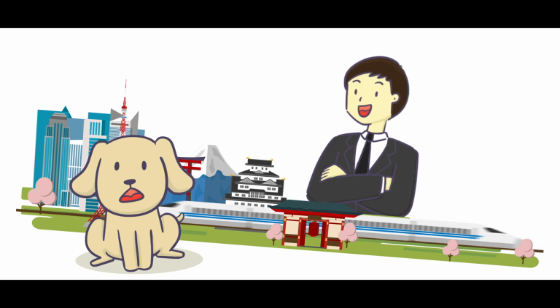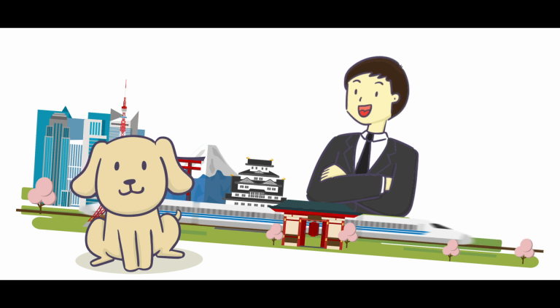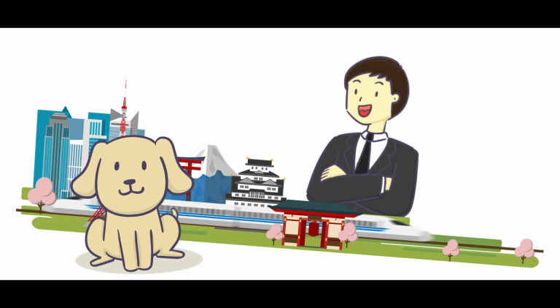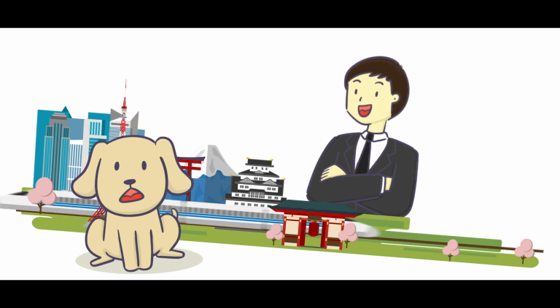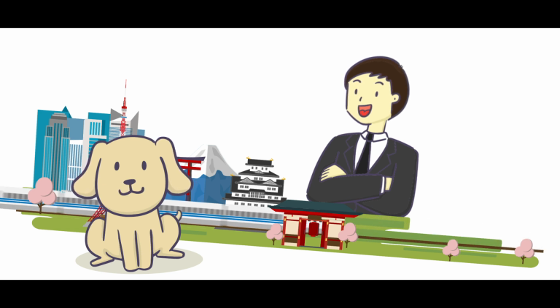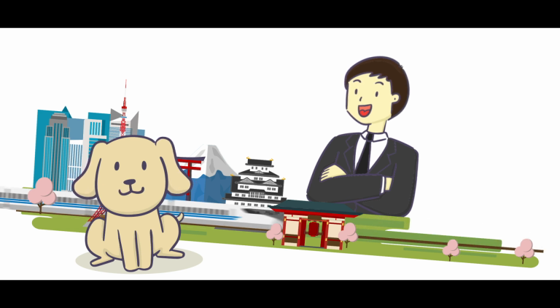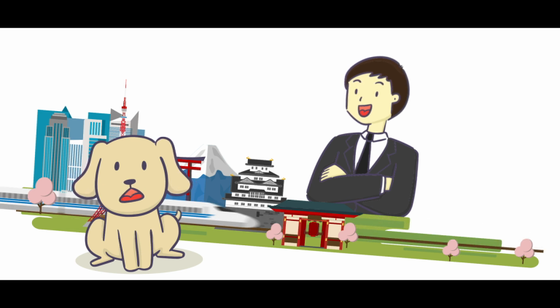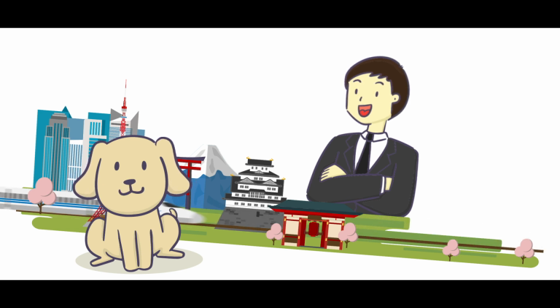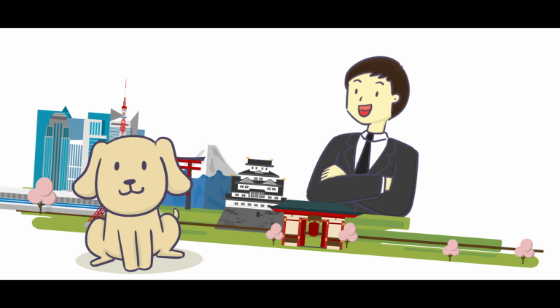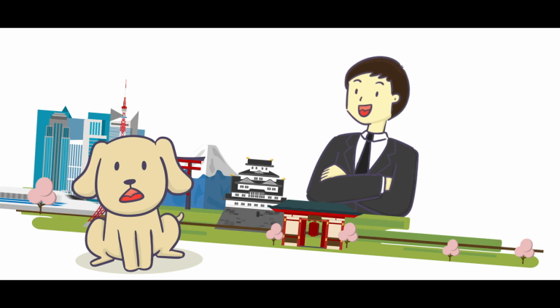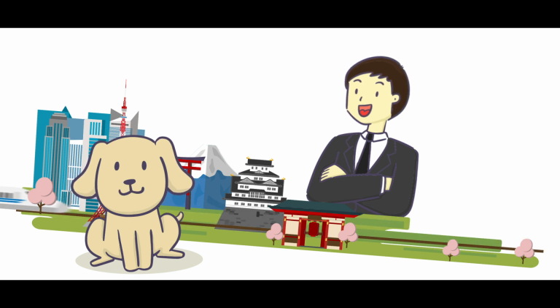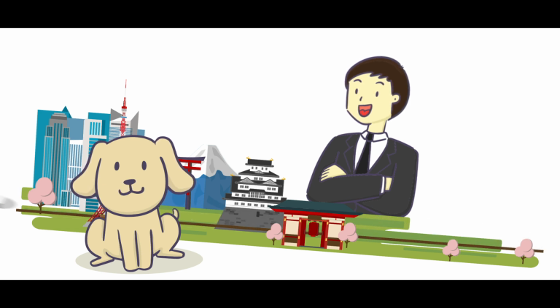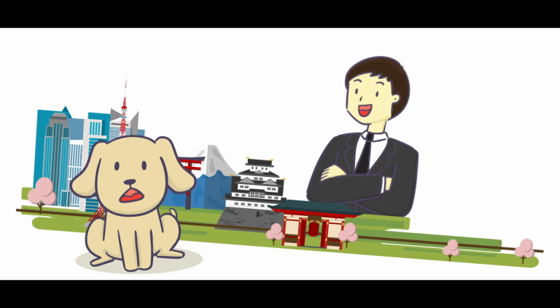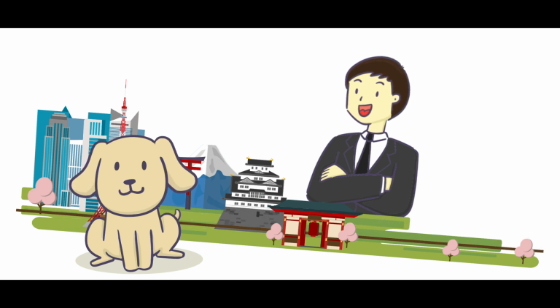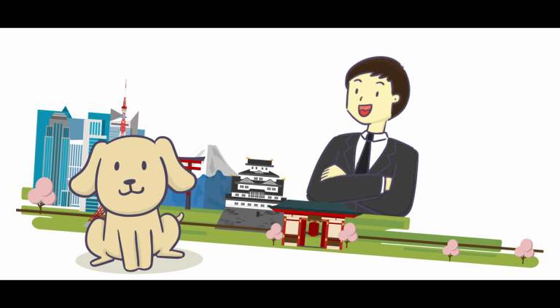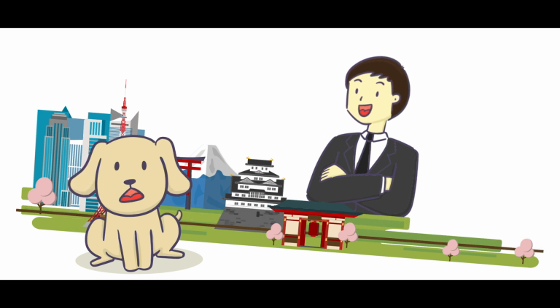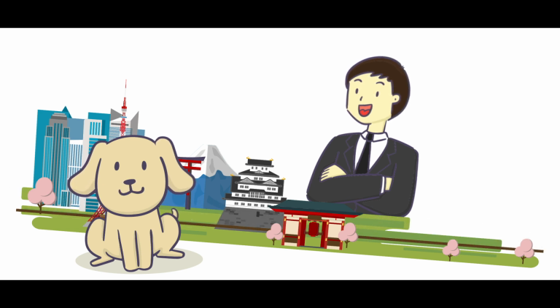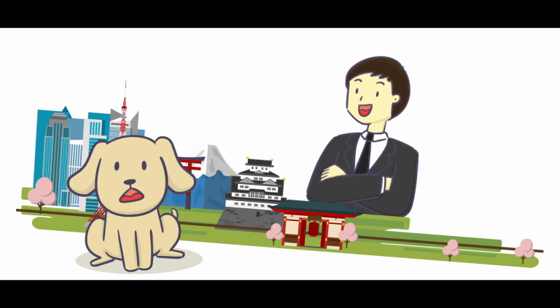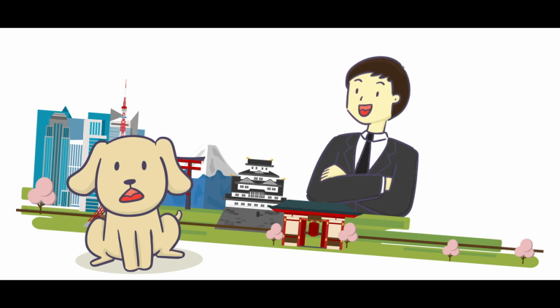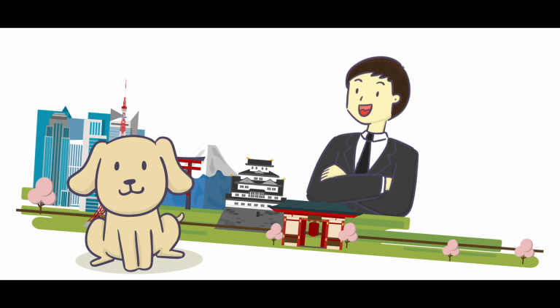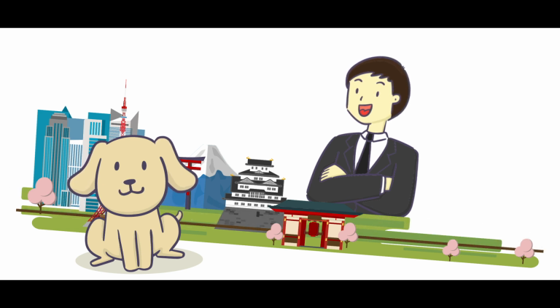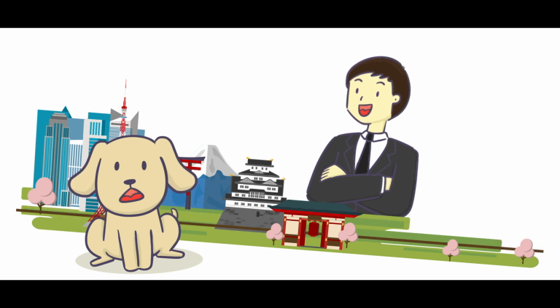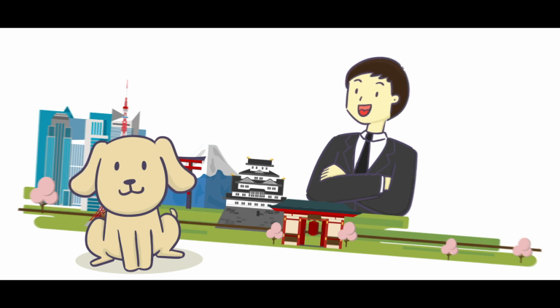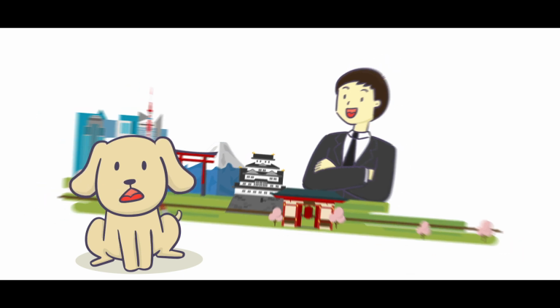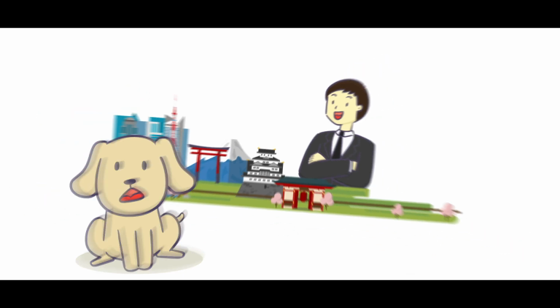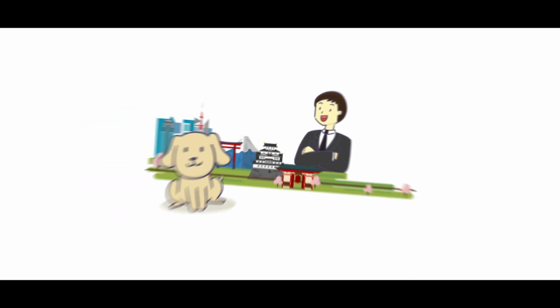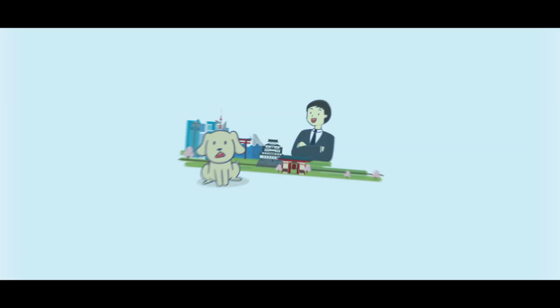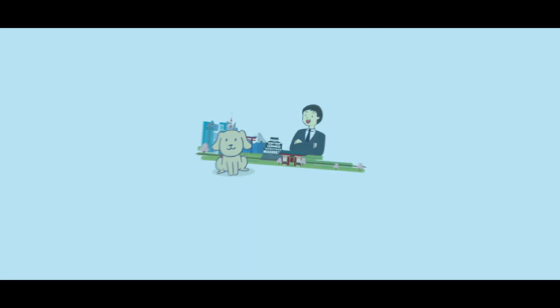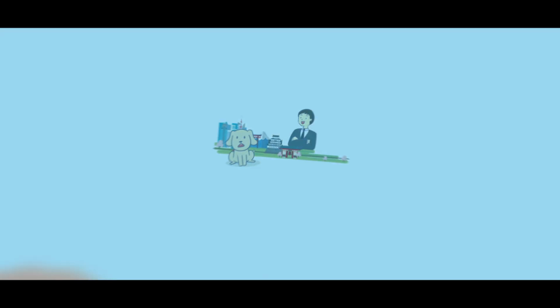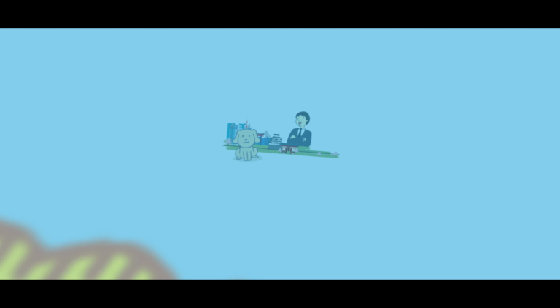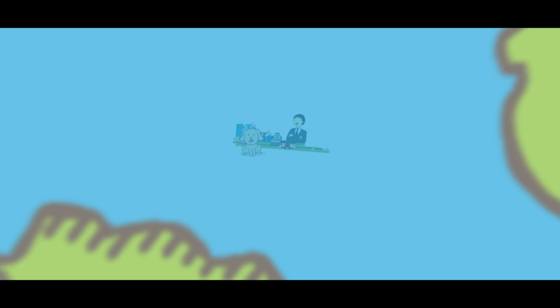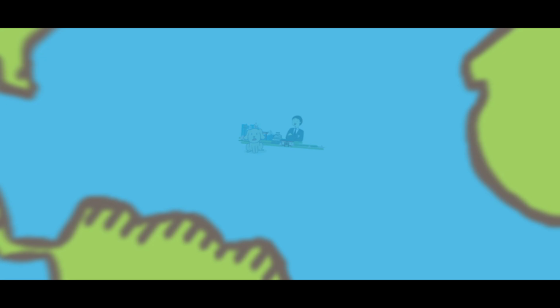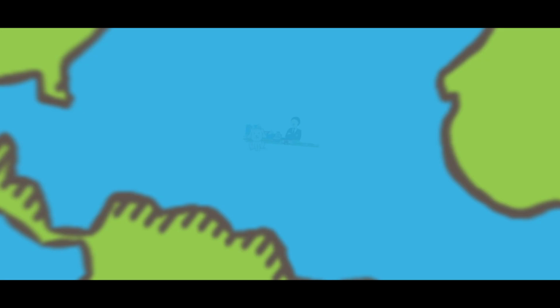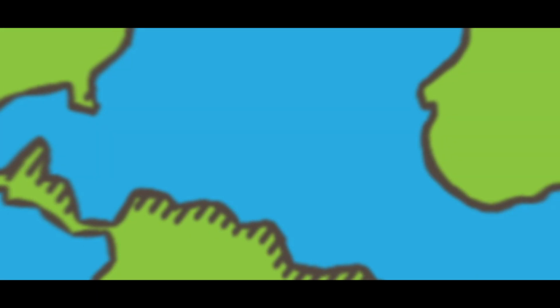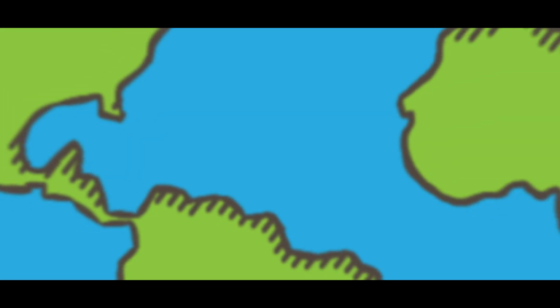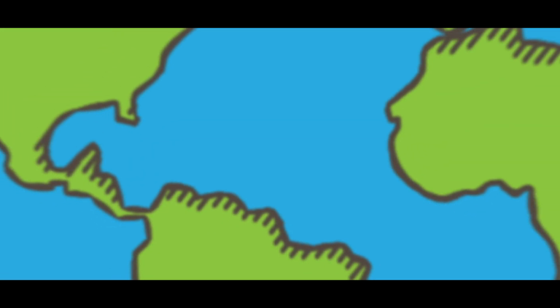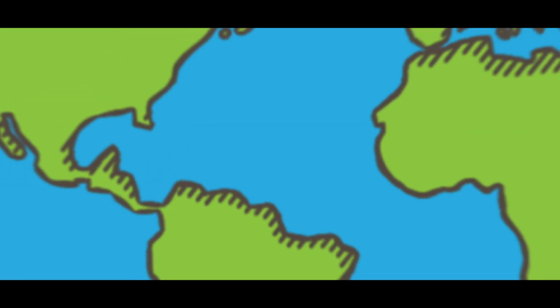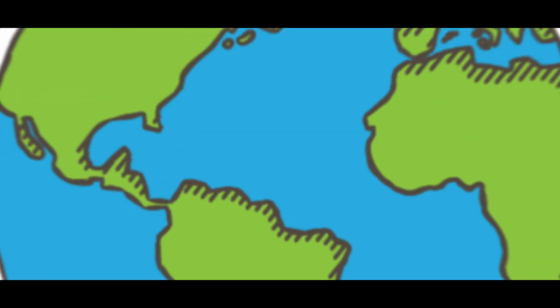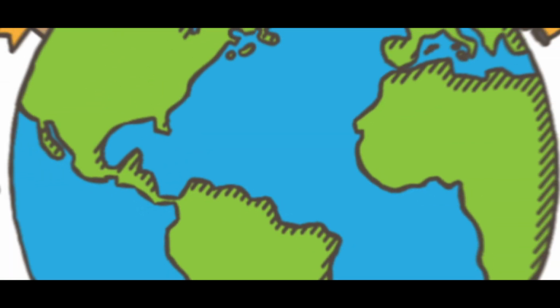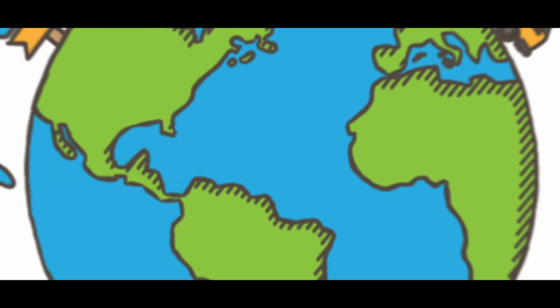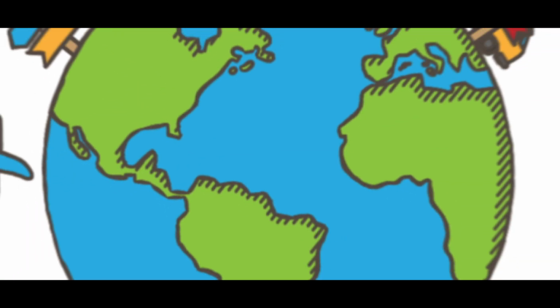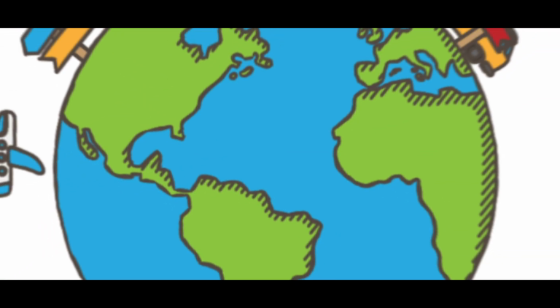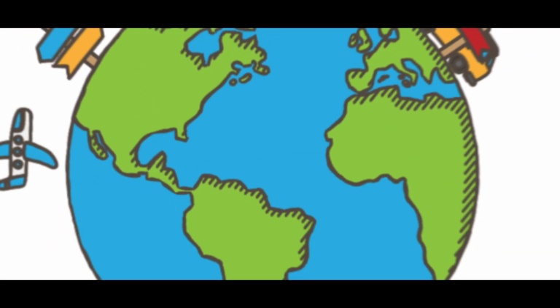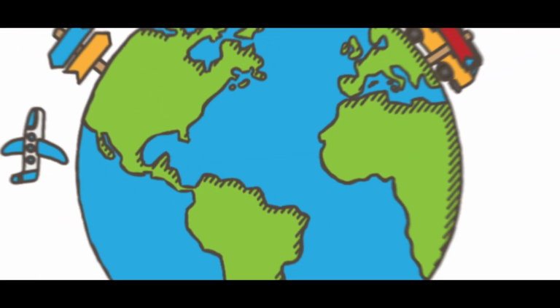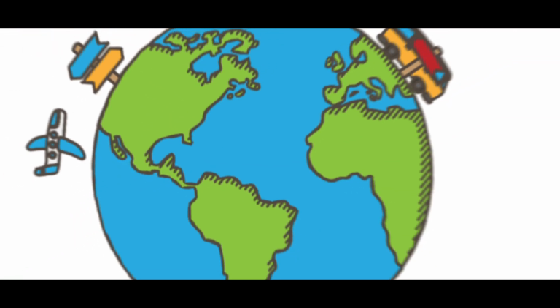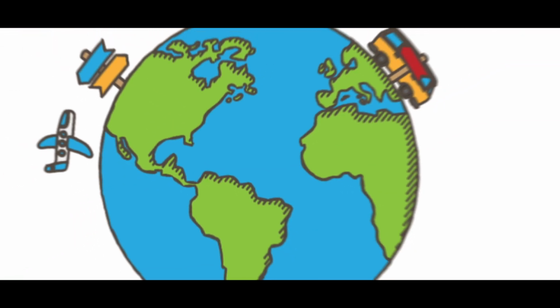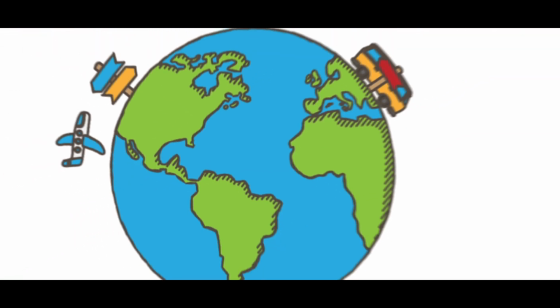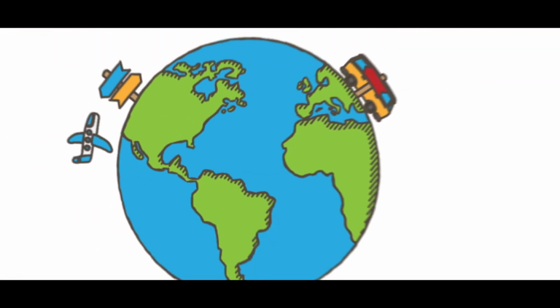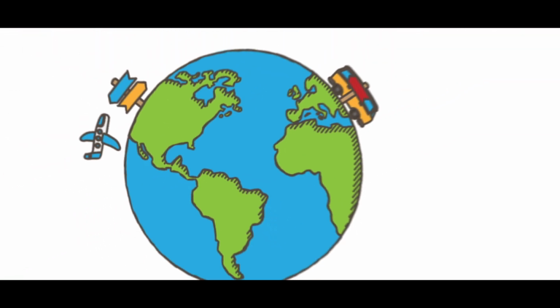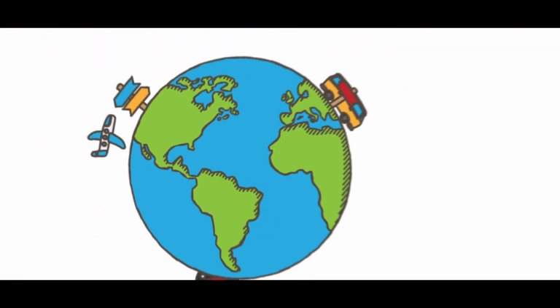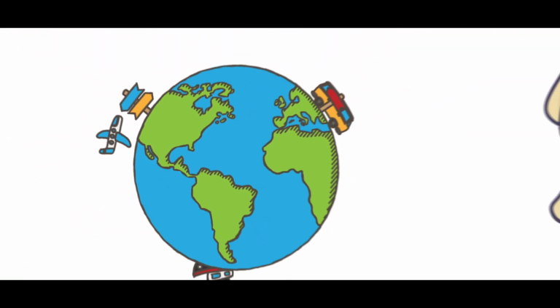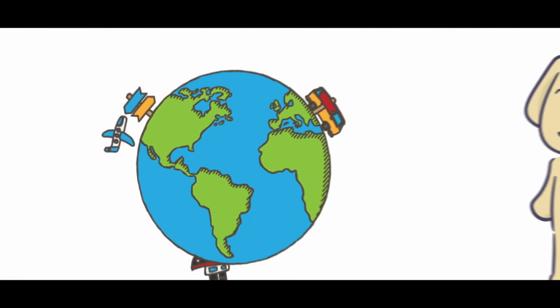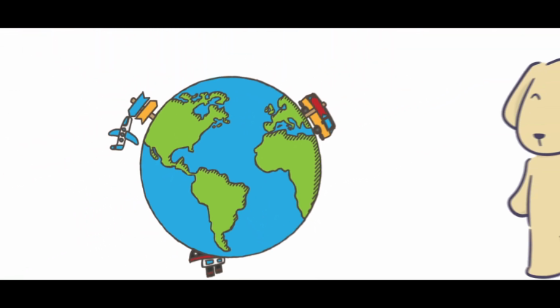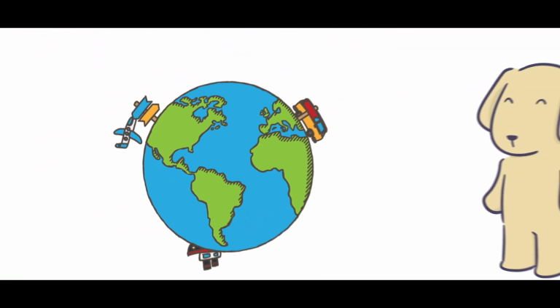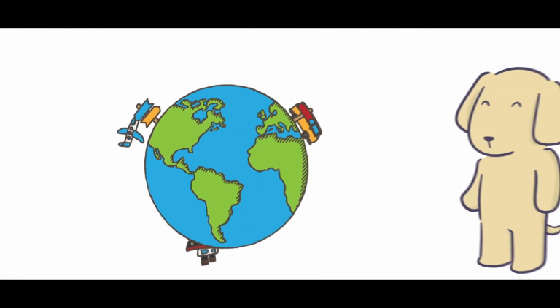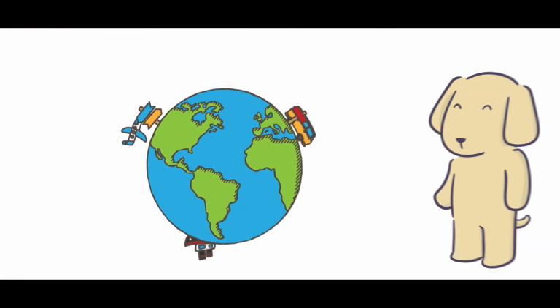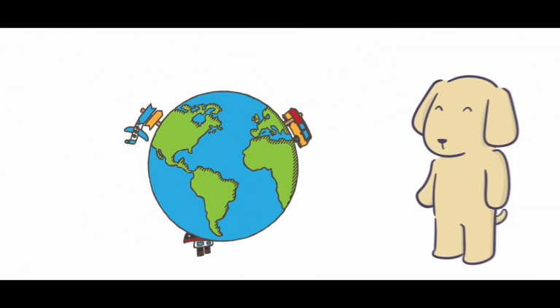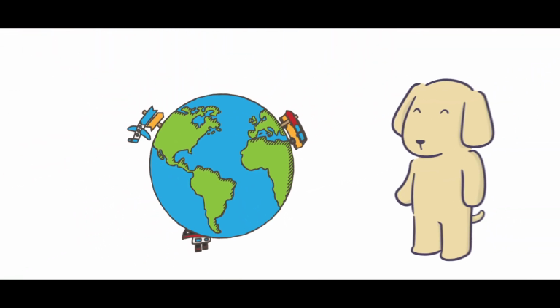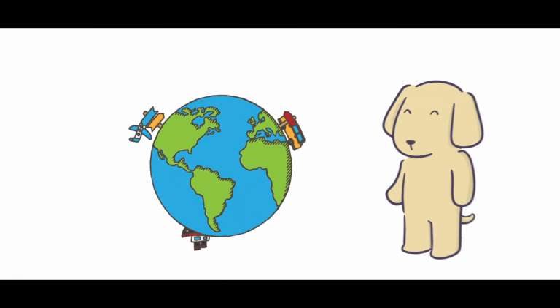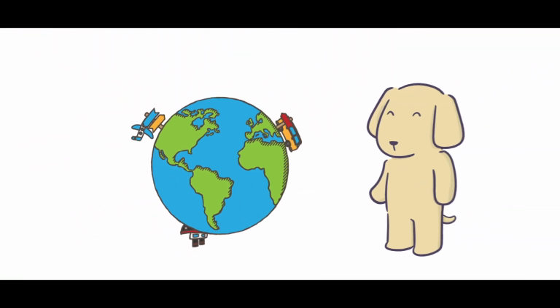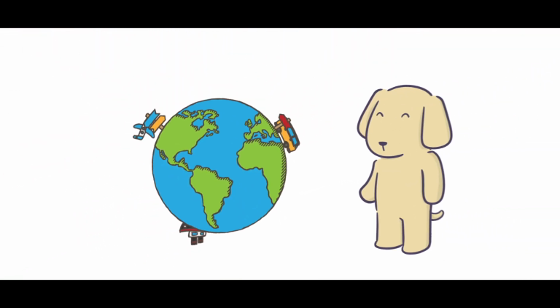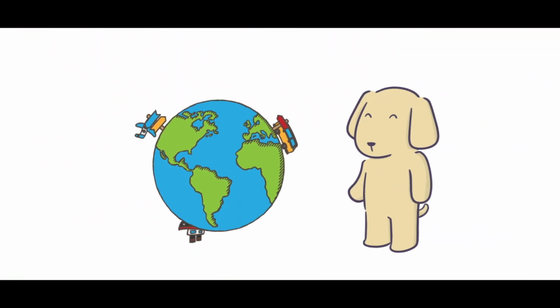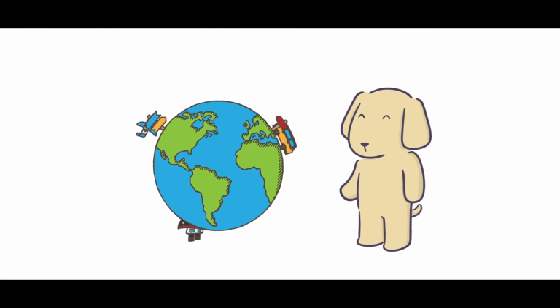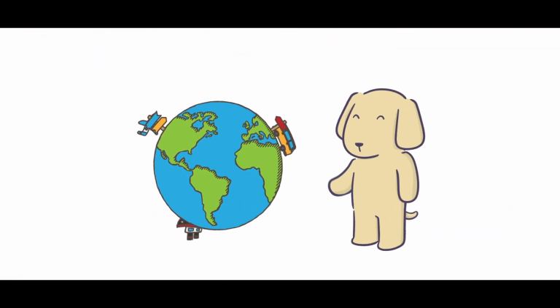Today, the system can be found throughout the world and has become a standard in terms of universal design. Thank you, Miyake. Amazing.